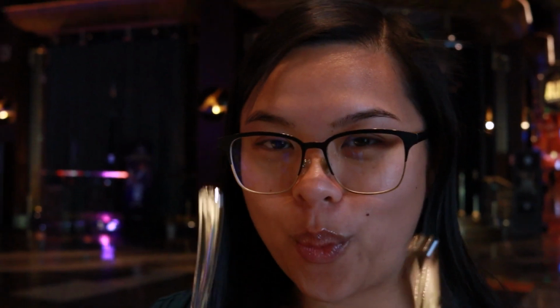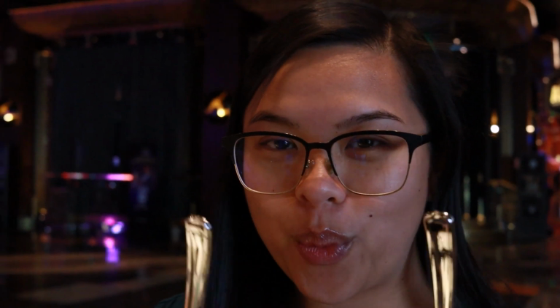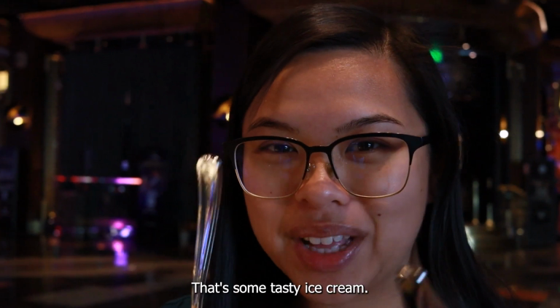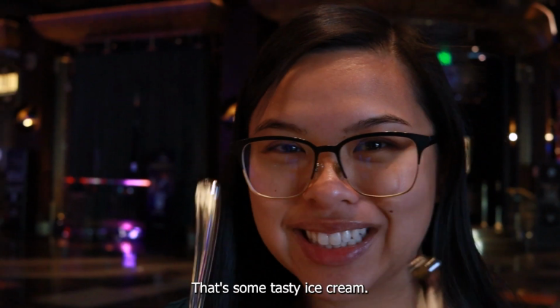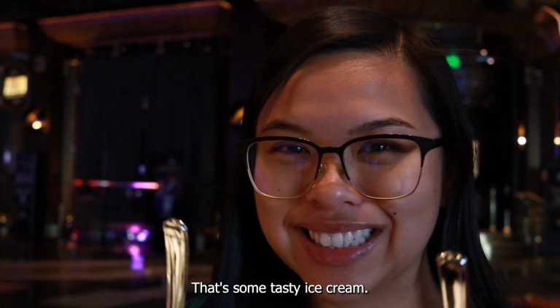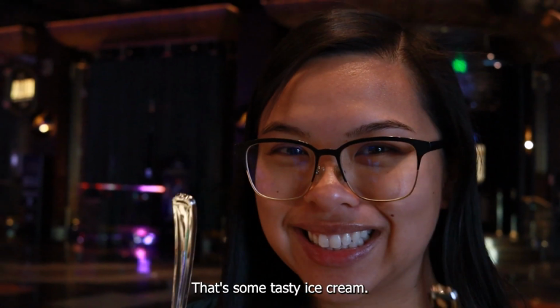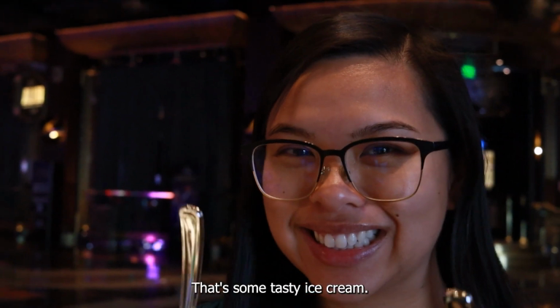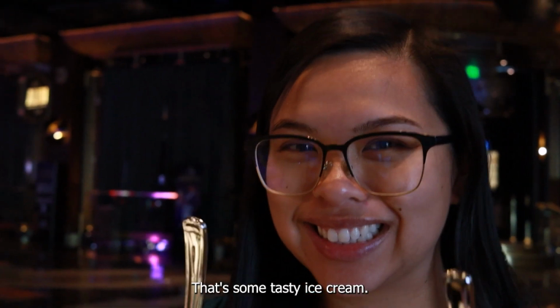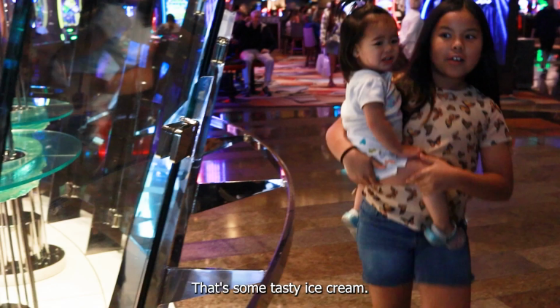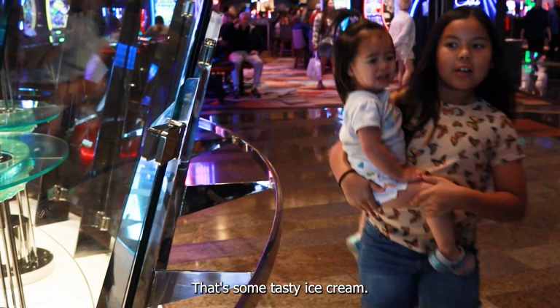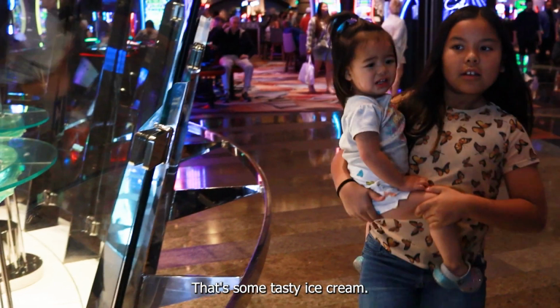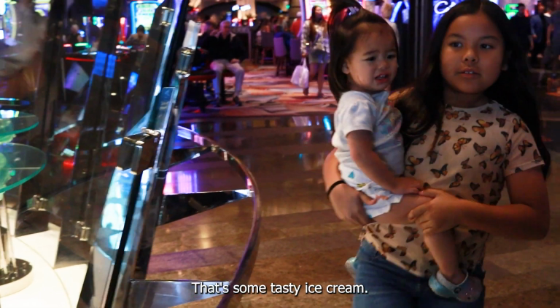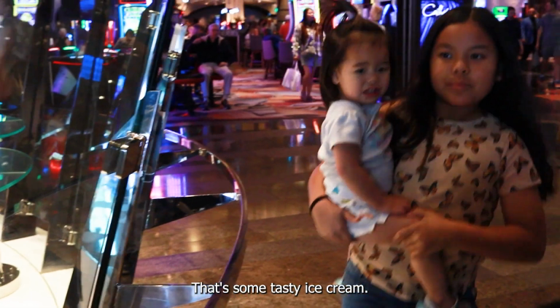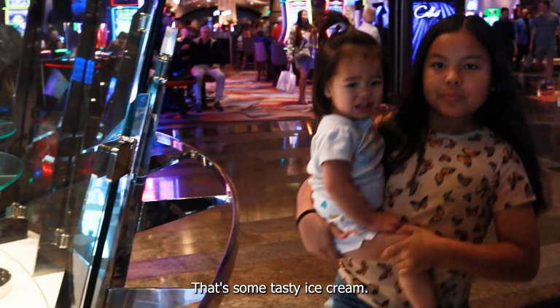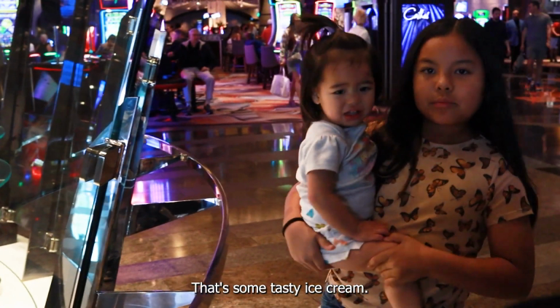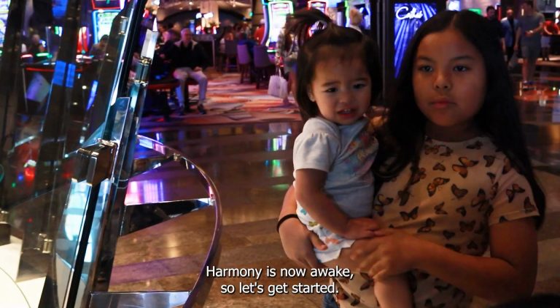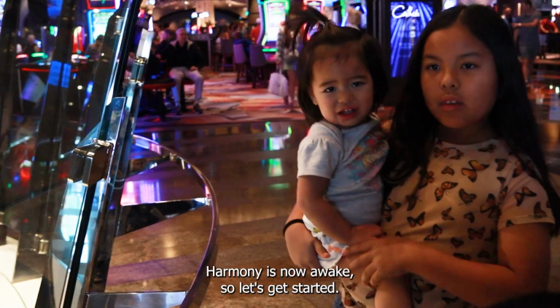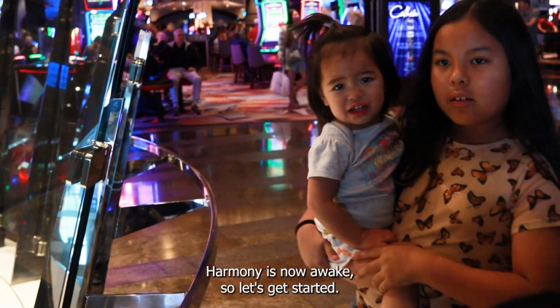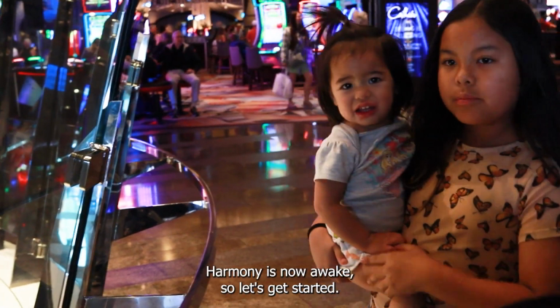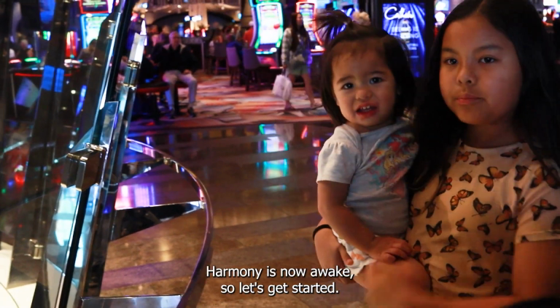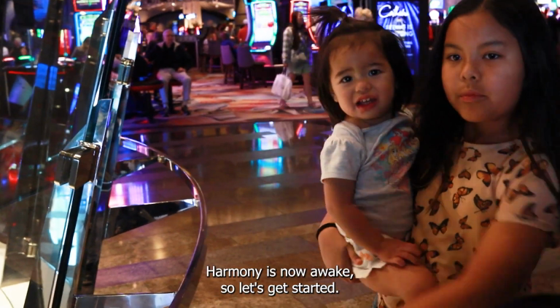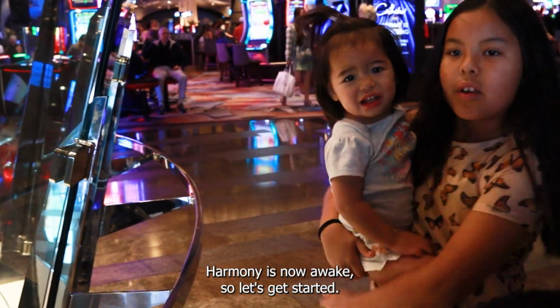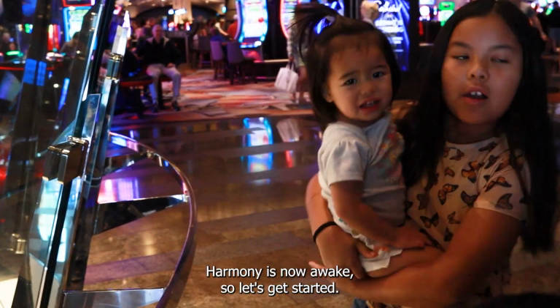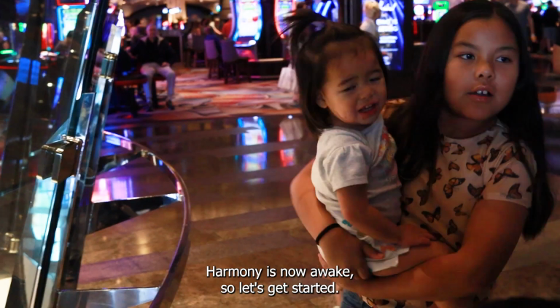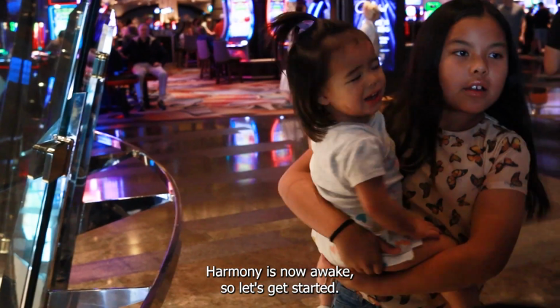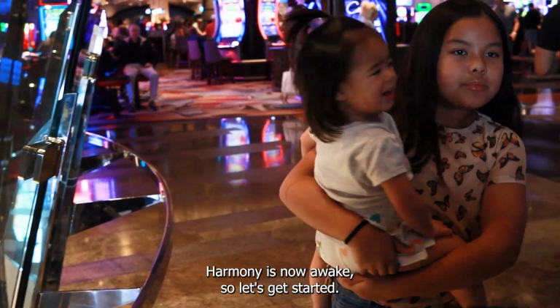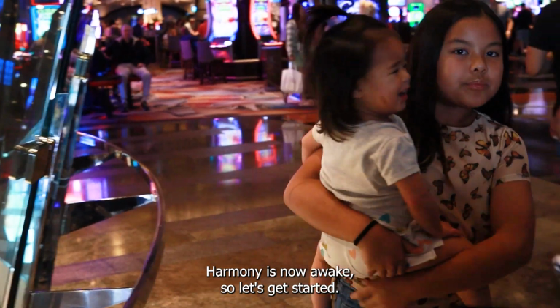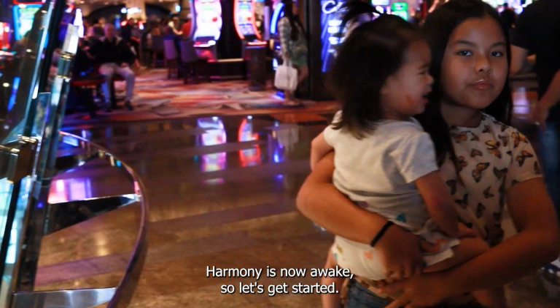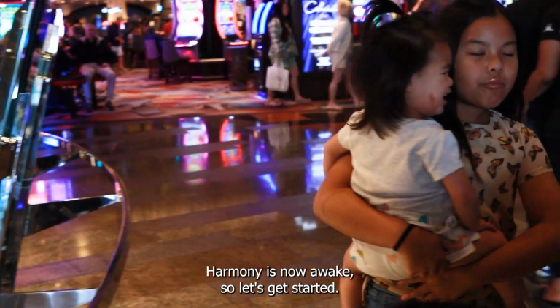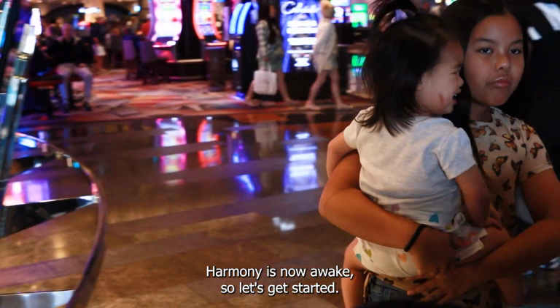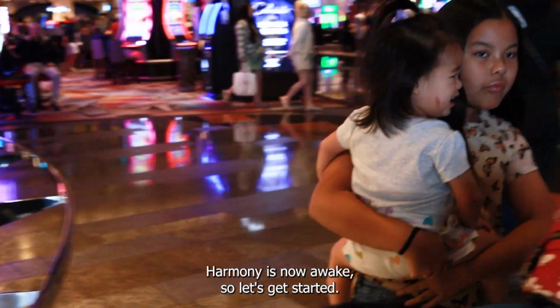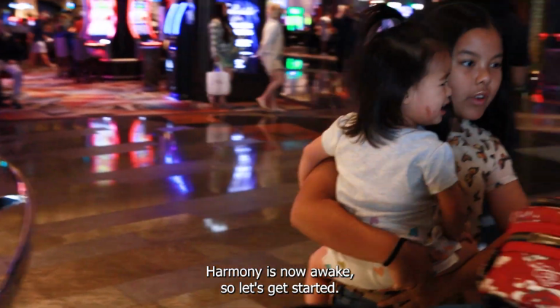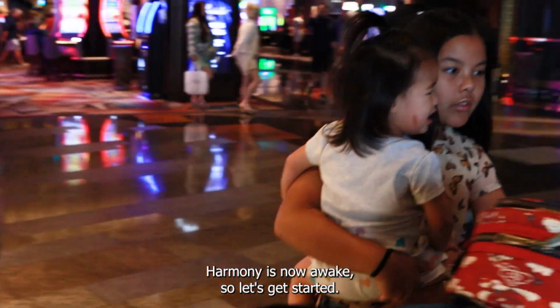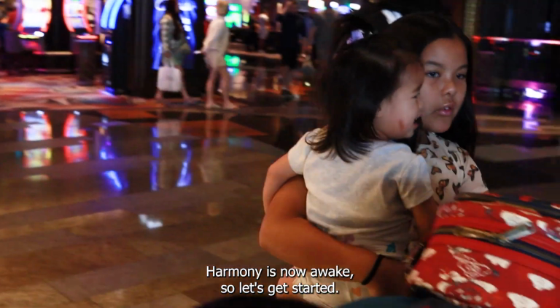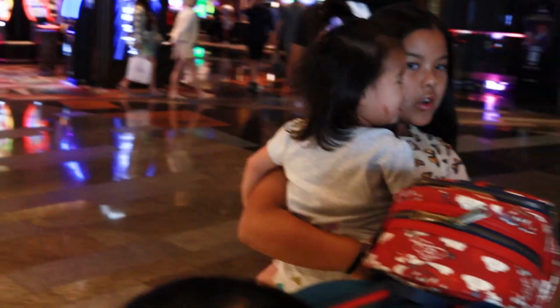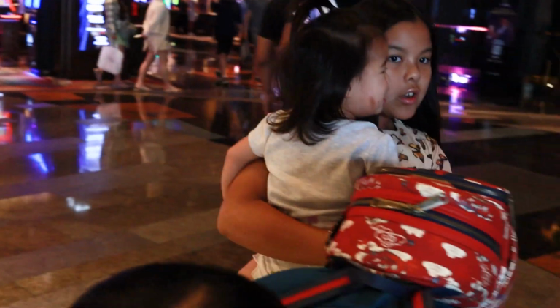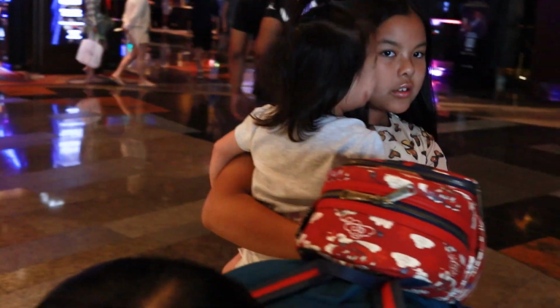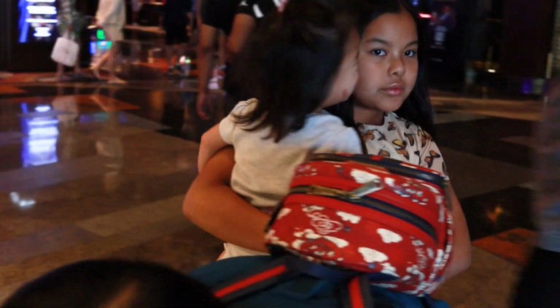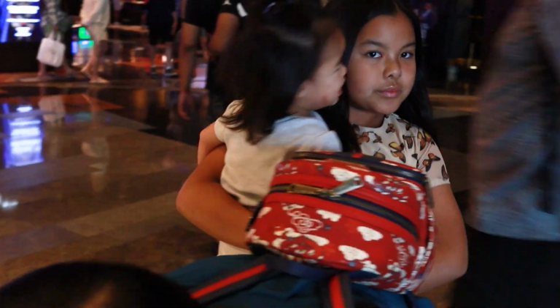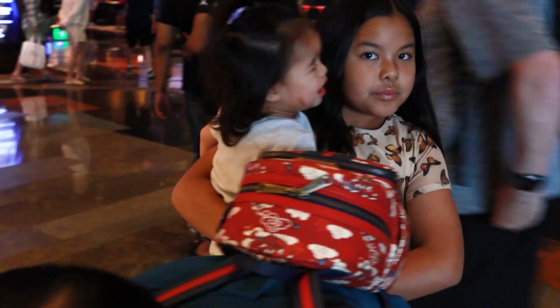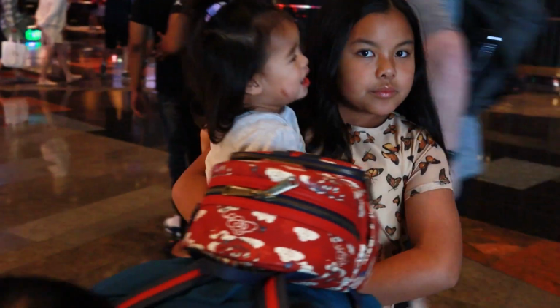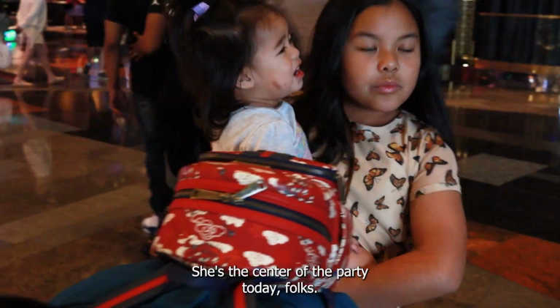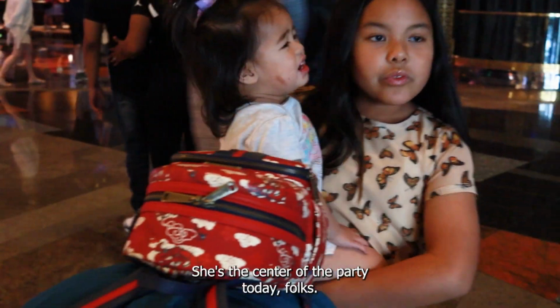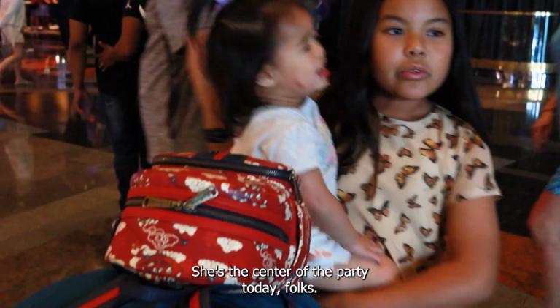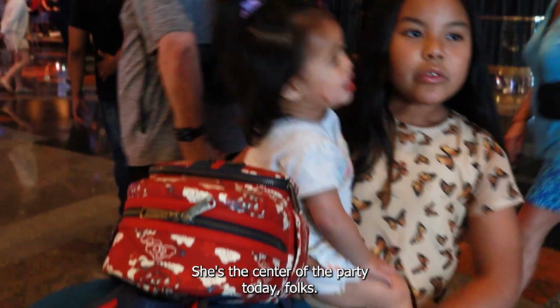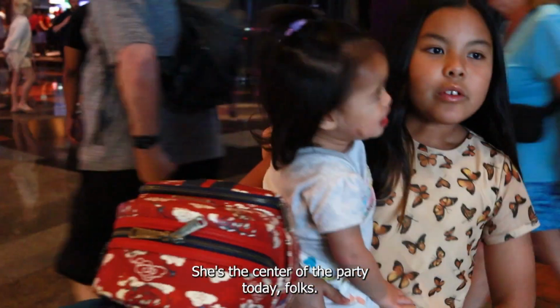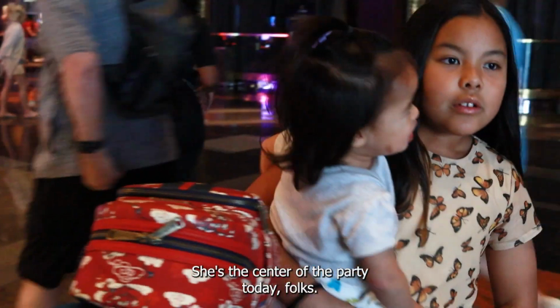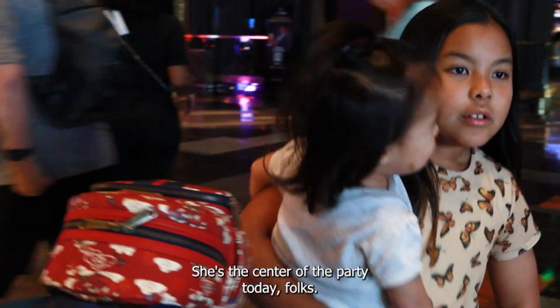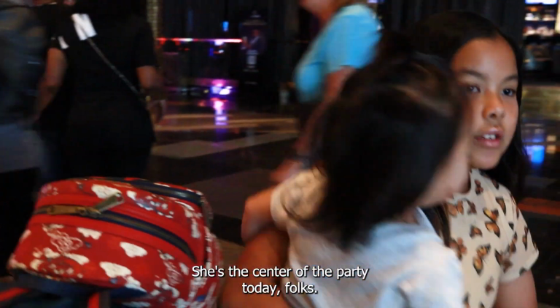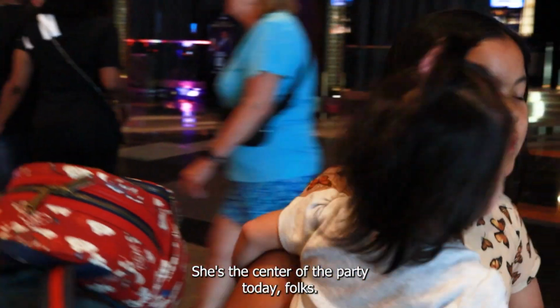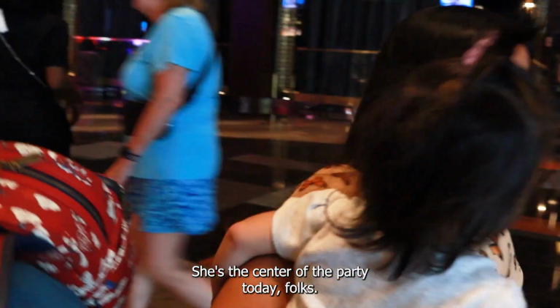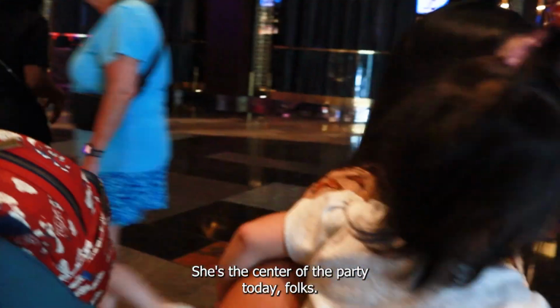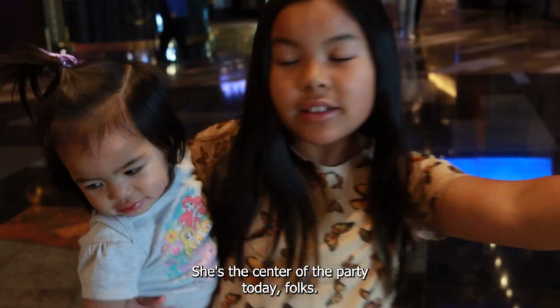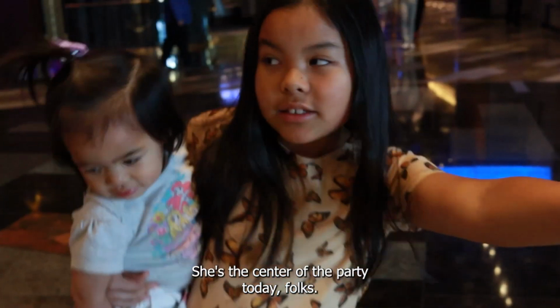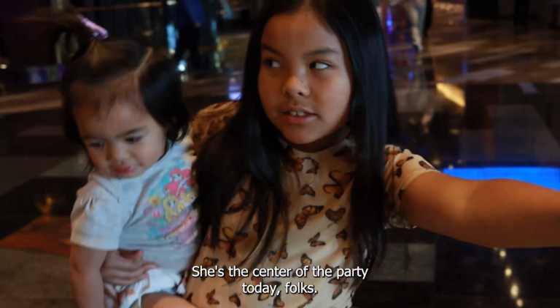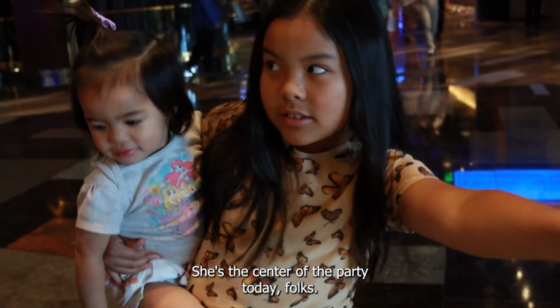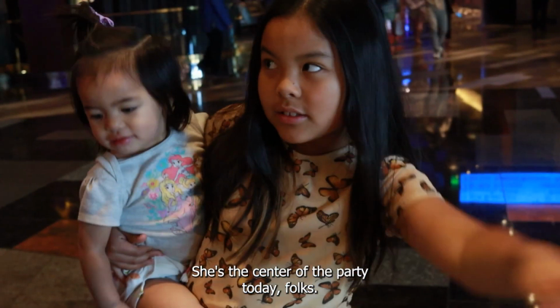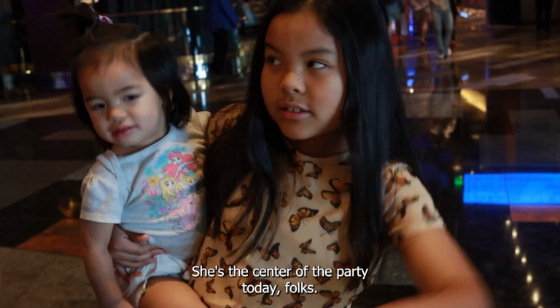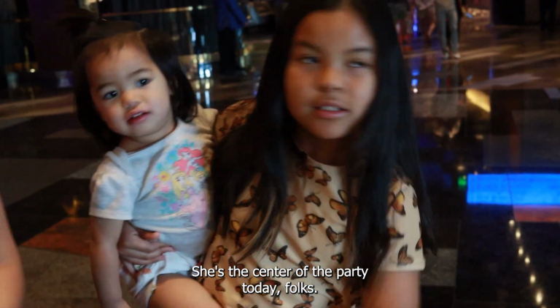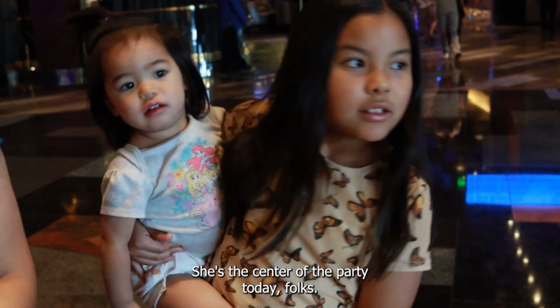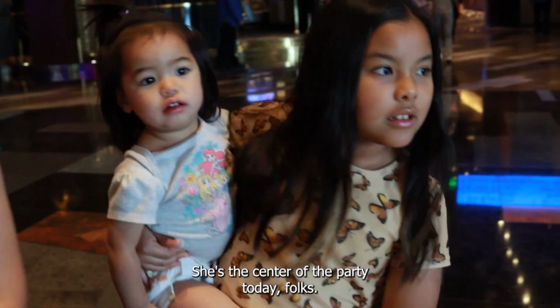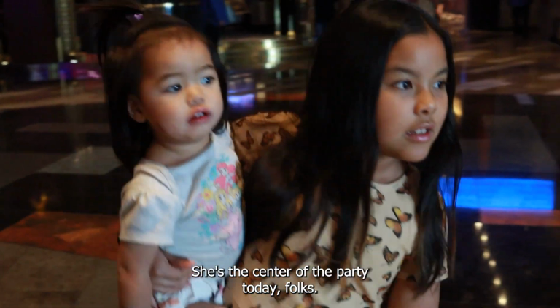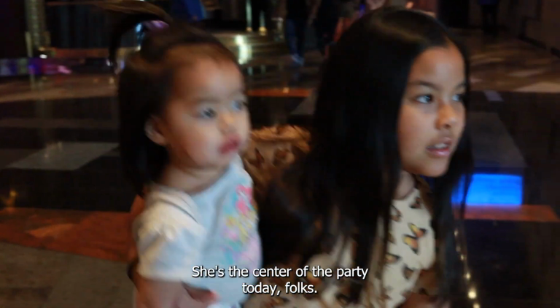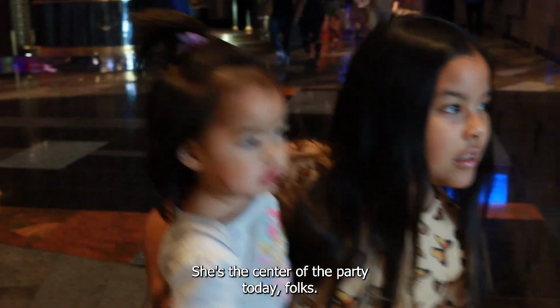That's some tasty ice cream! Harmony is now awake, so let's get started. She's the center of the party today, folks.